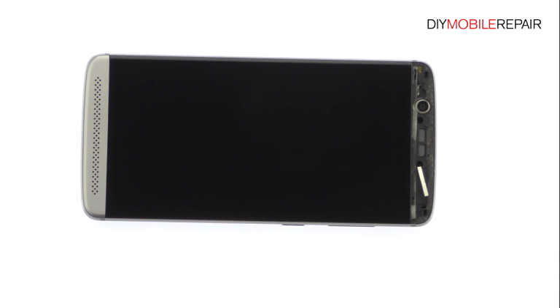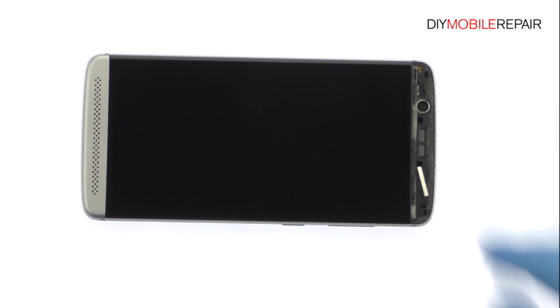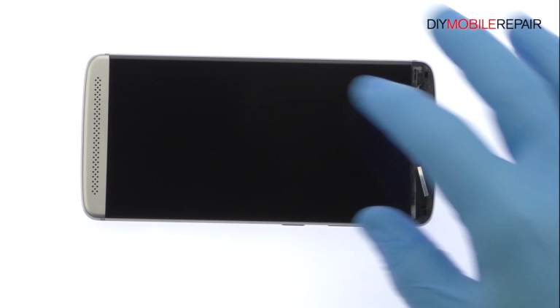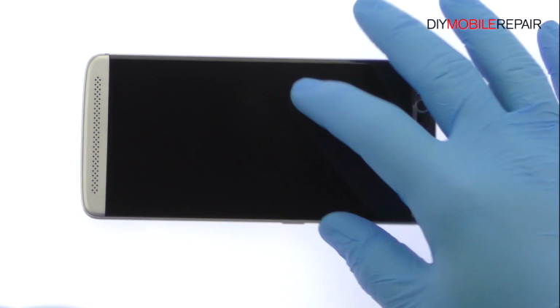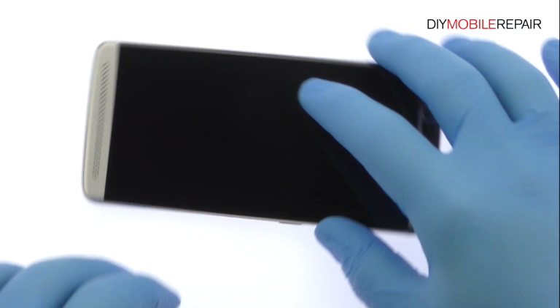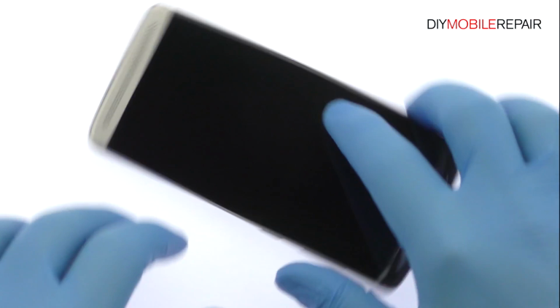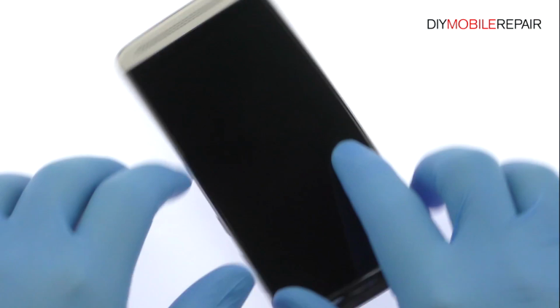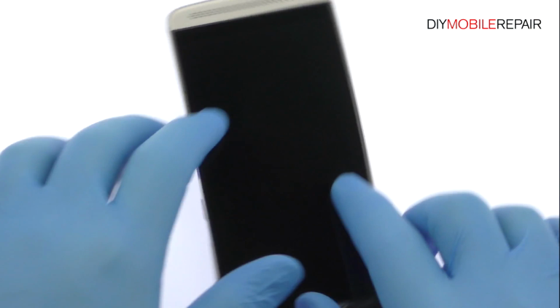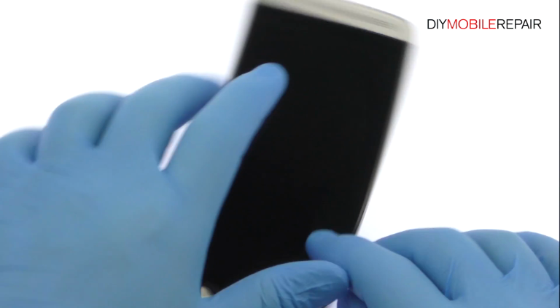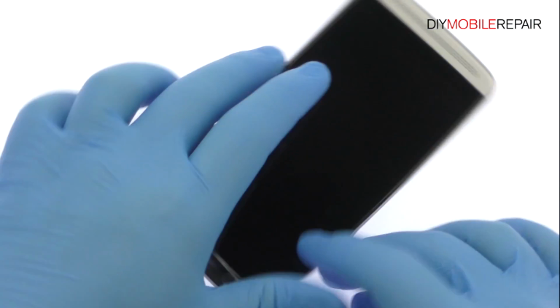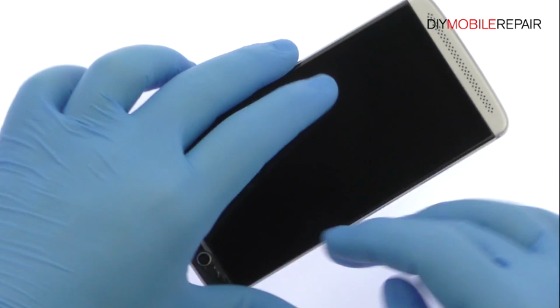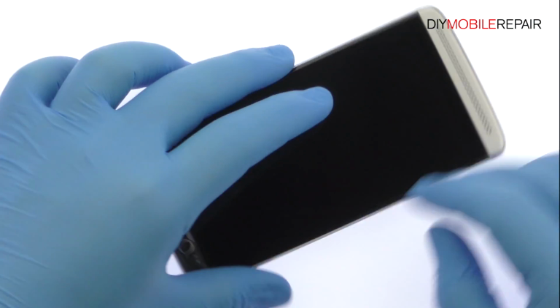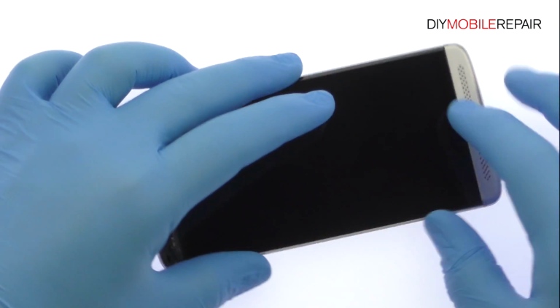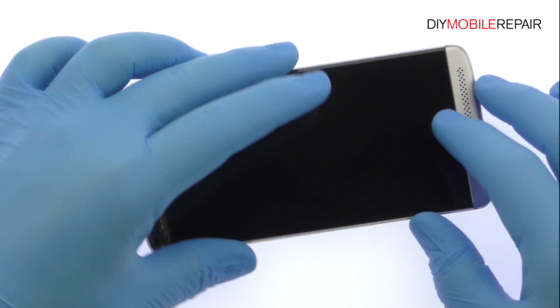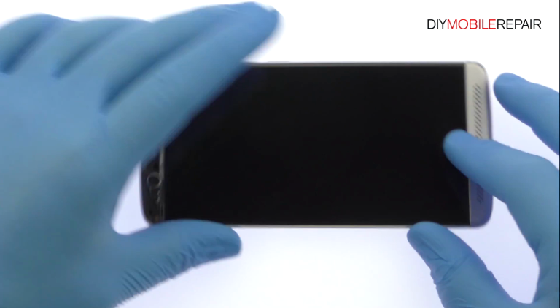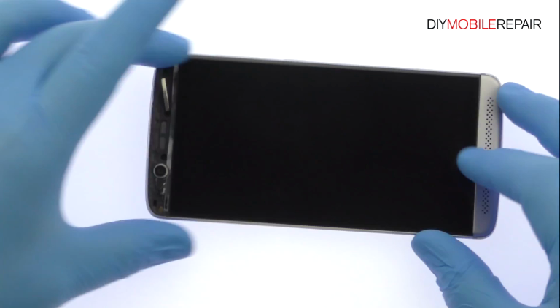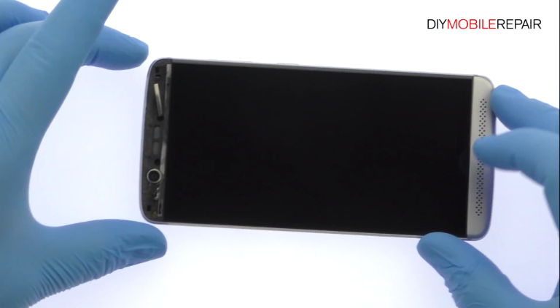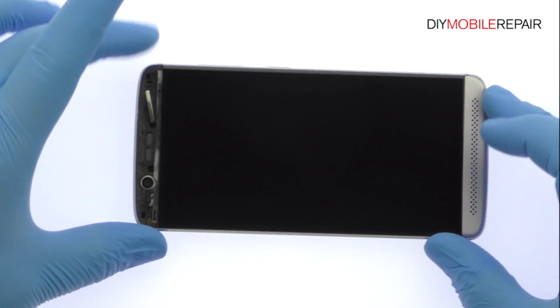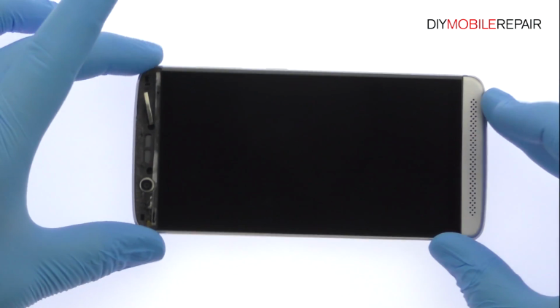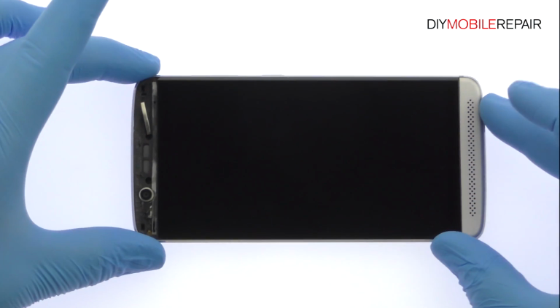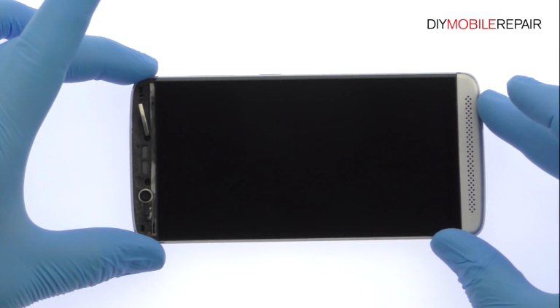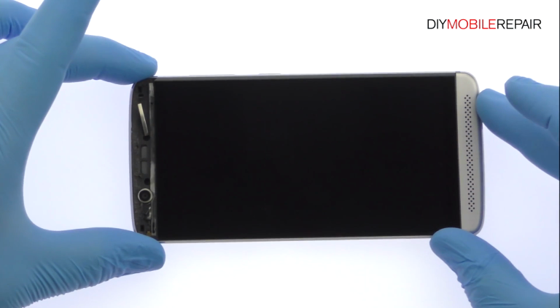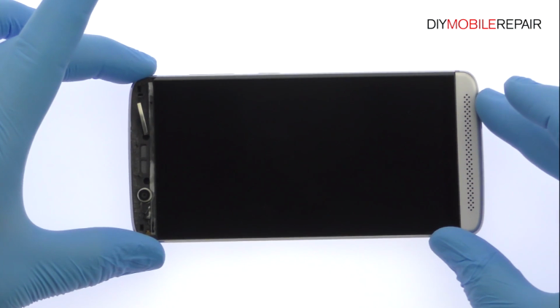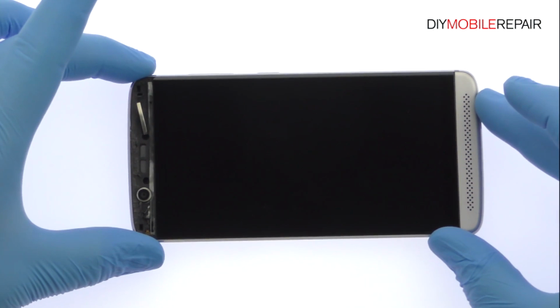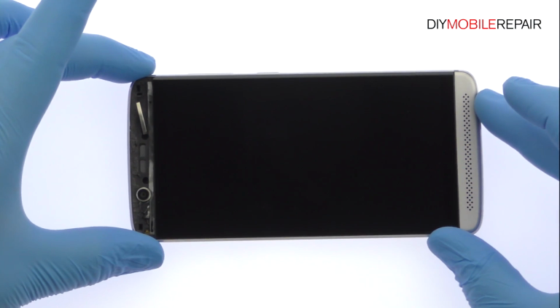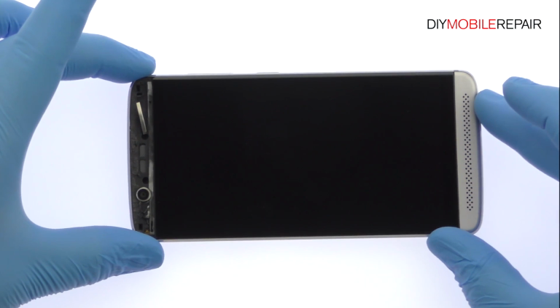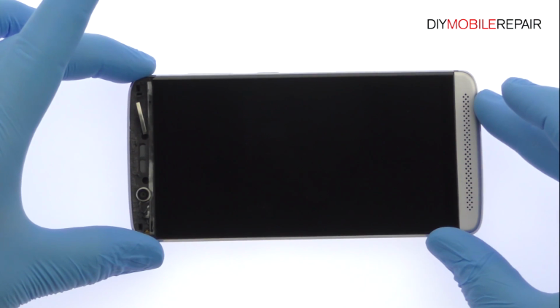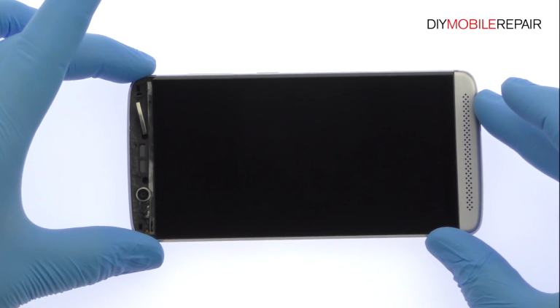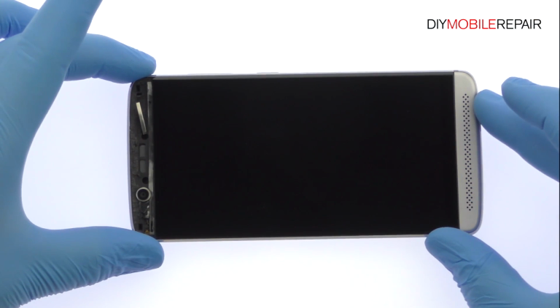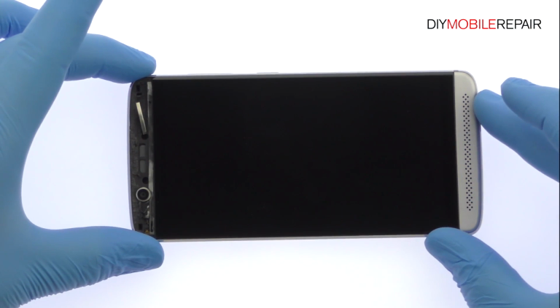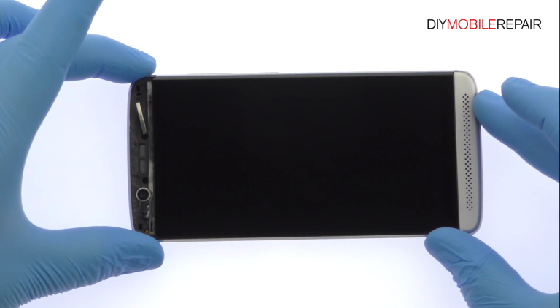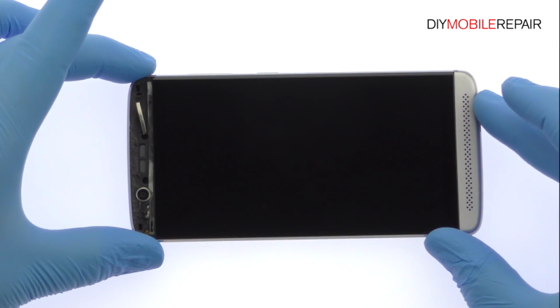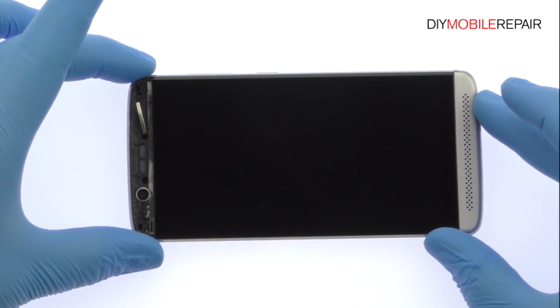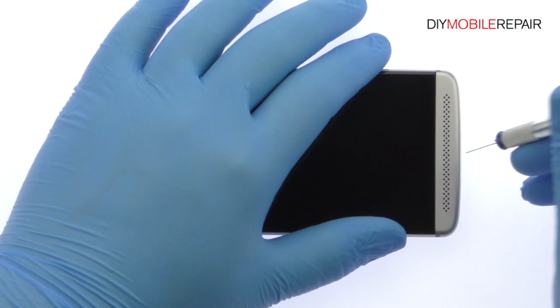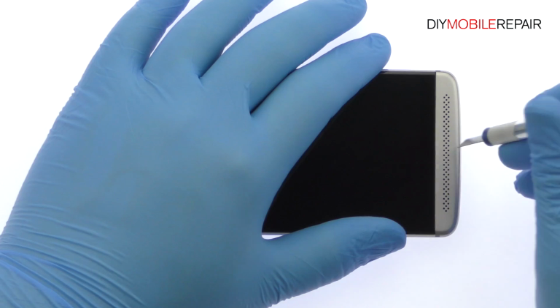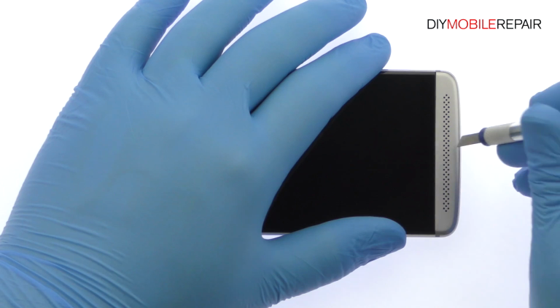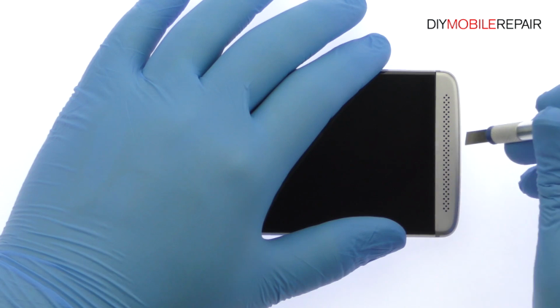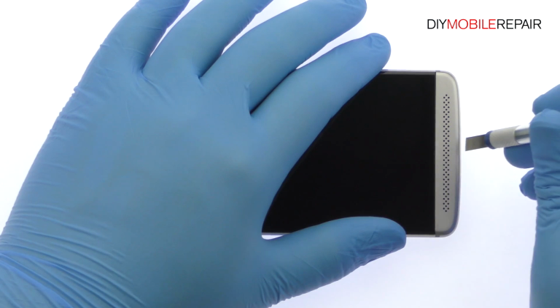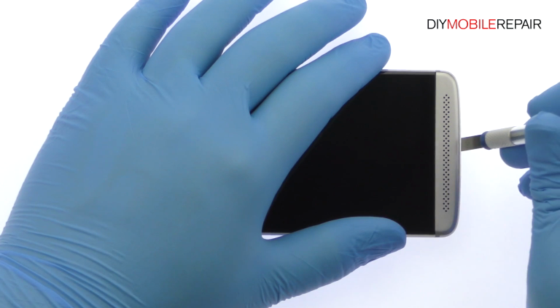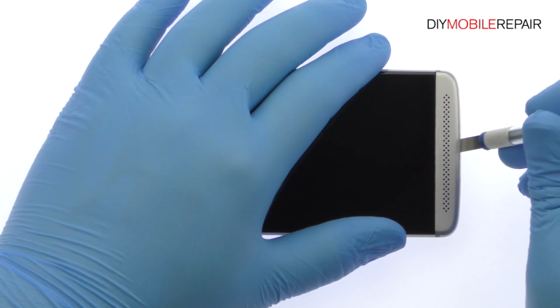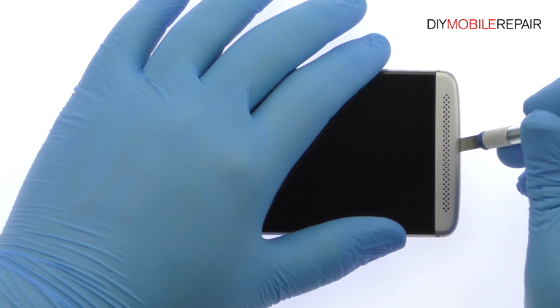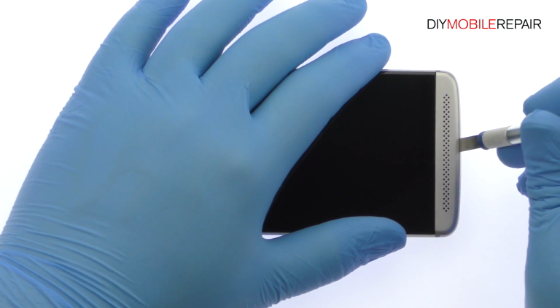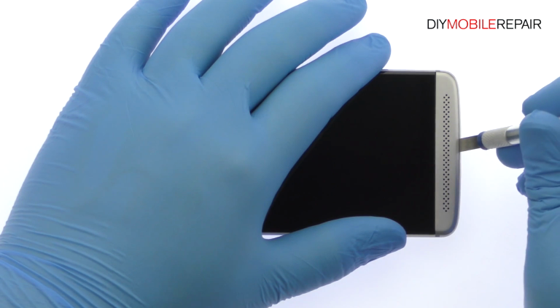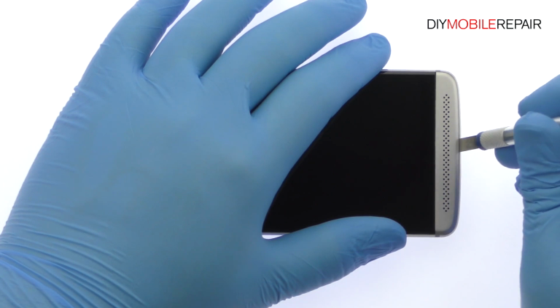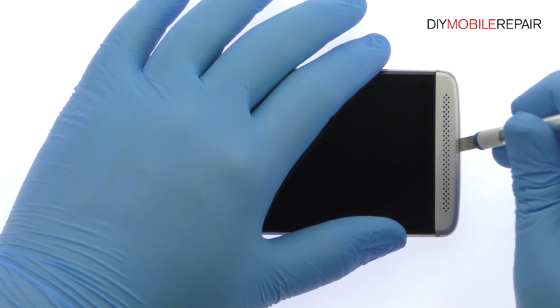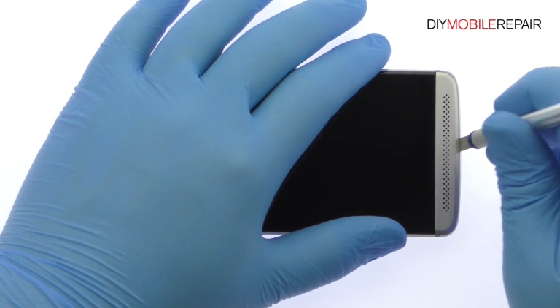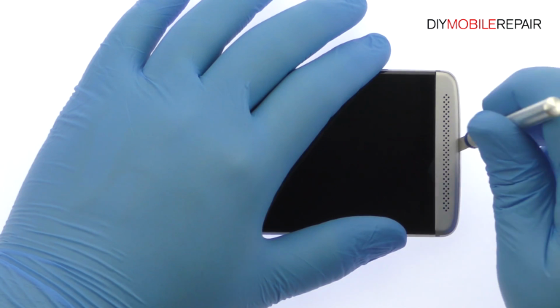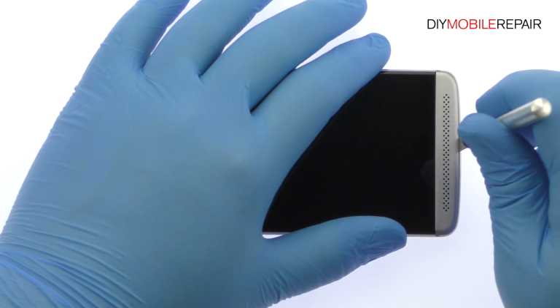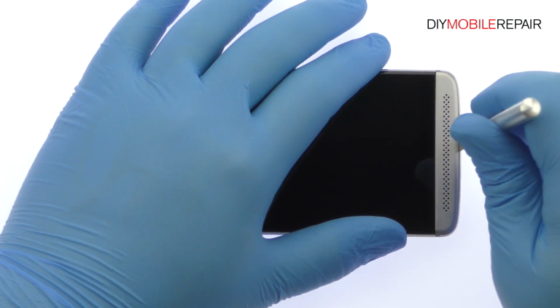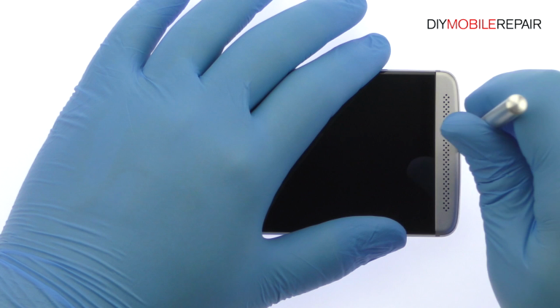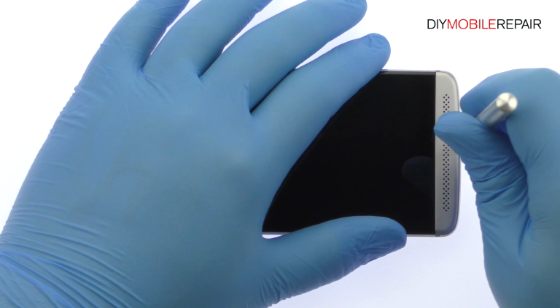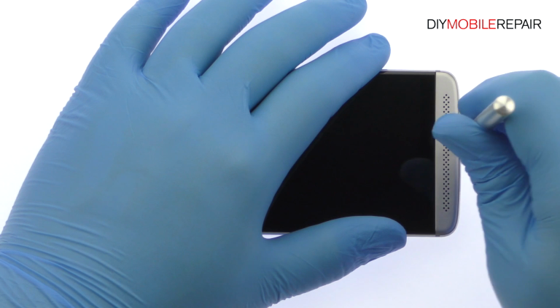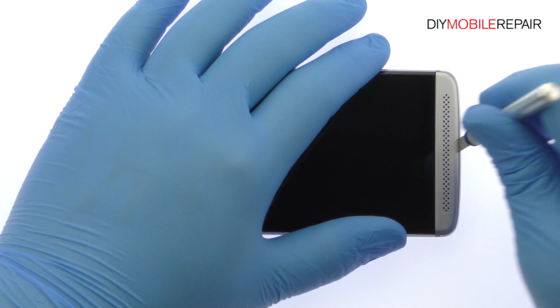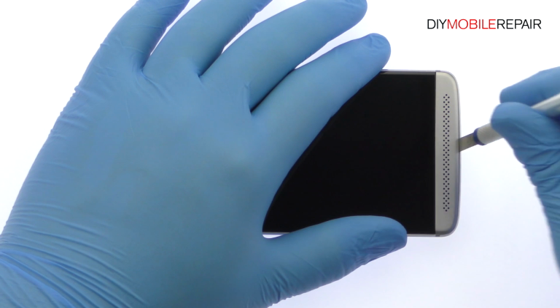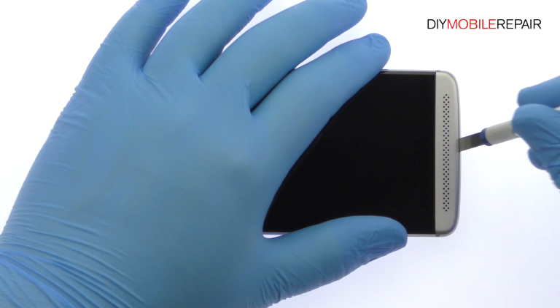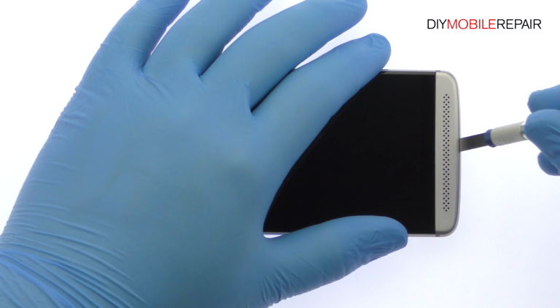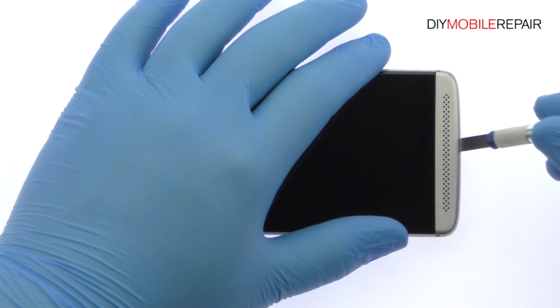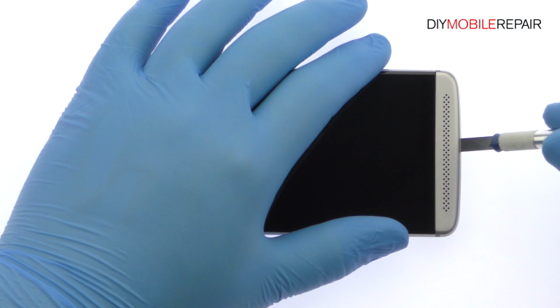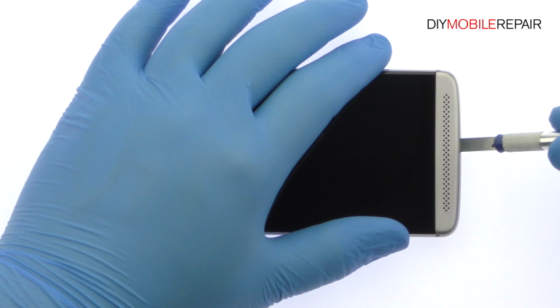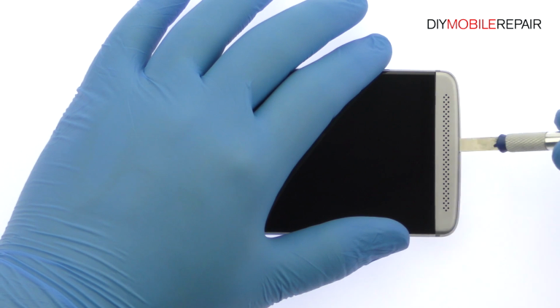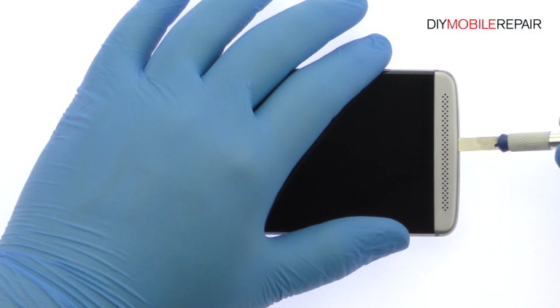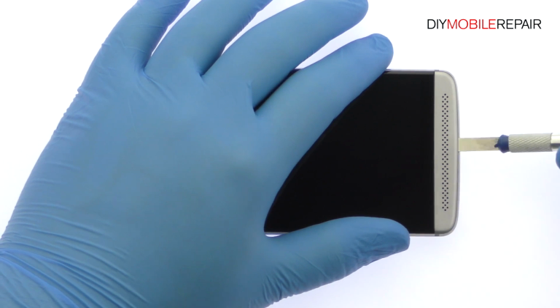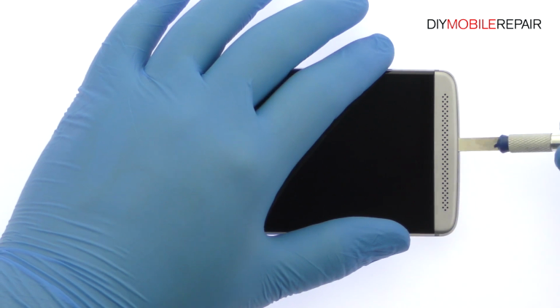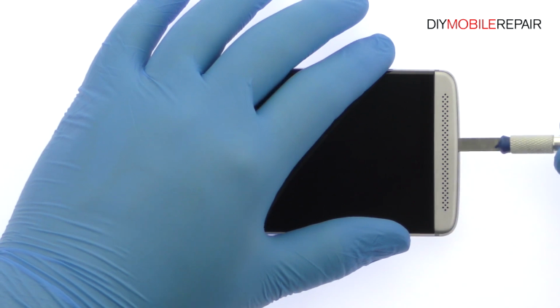Now turn your attention to the speaker grill at the bottom of the device. Use the precision knife and triangle tool to extricate the grill.